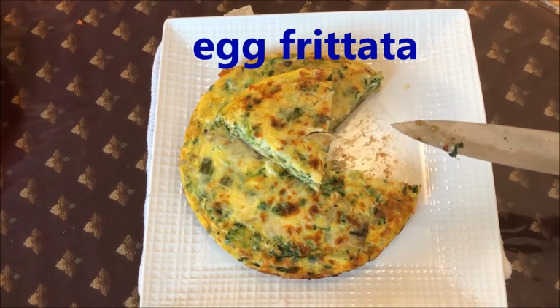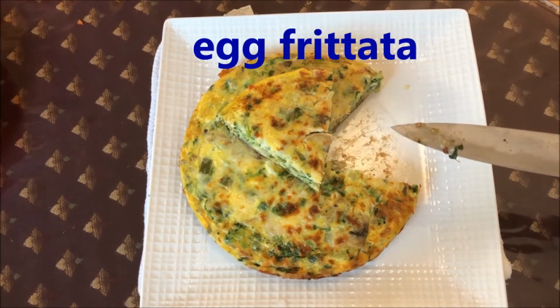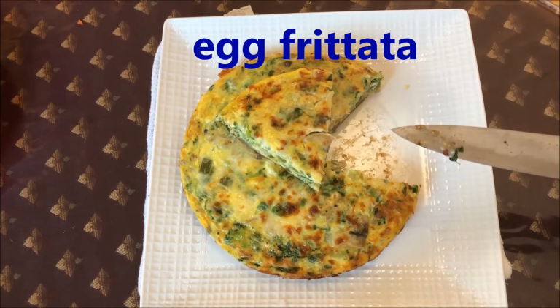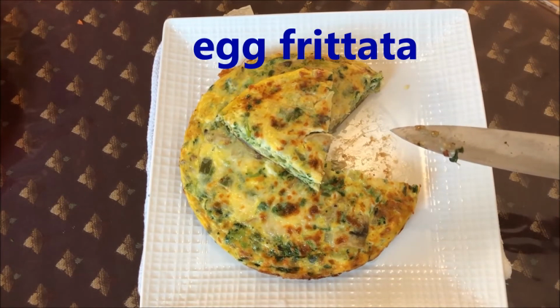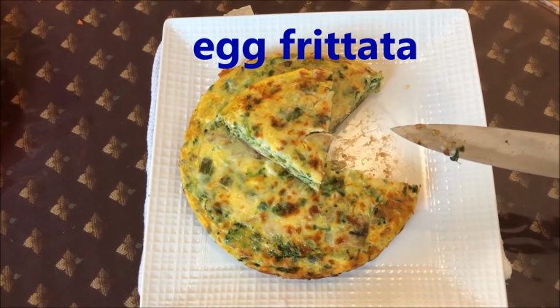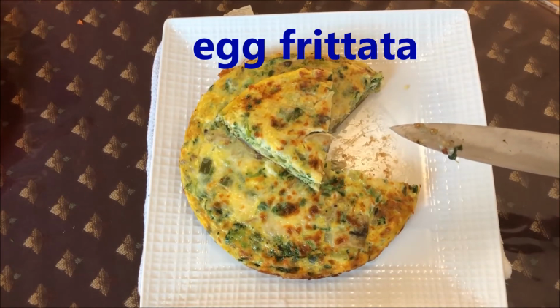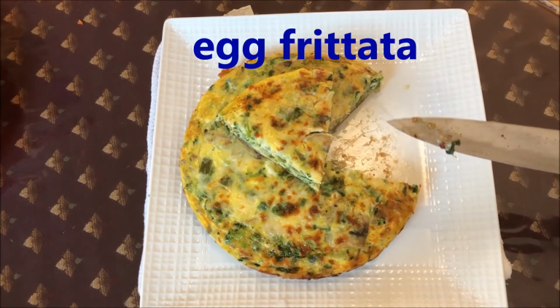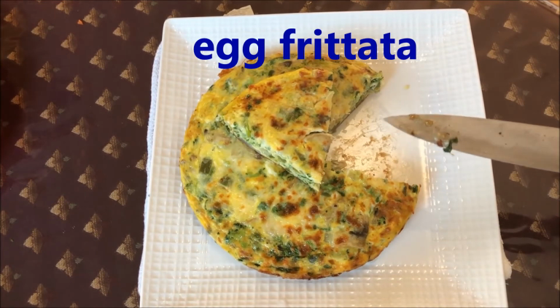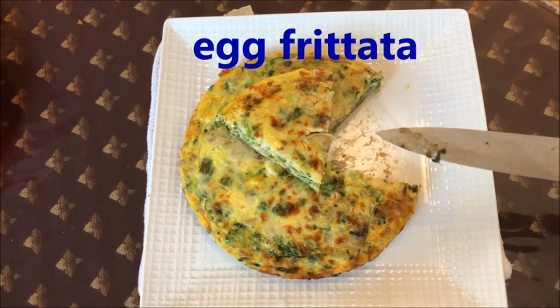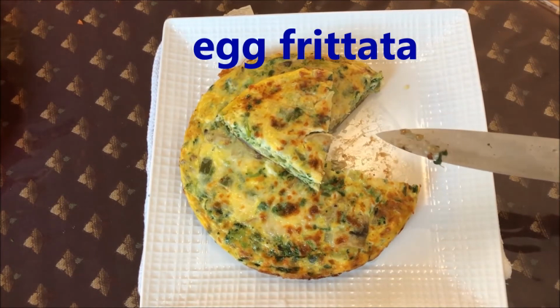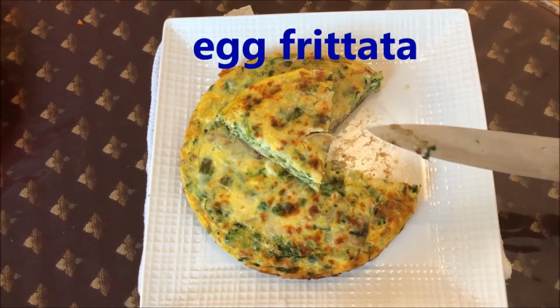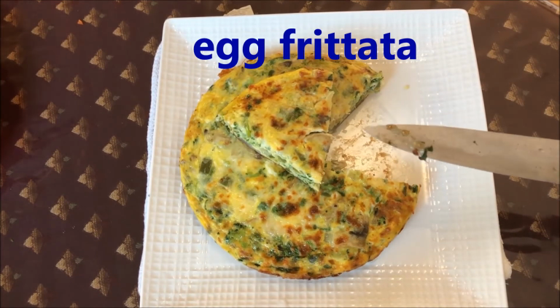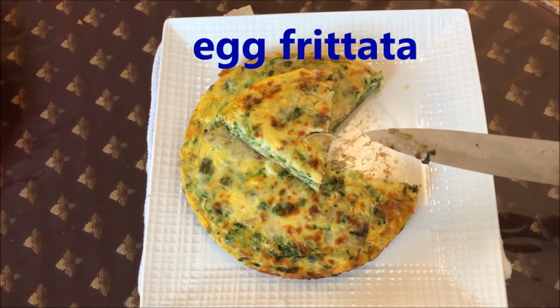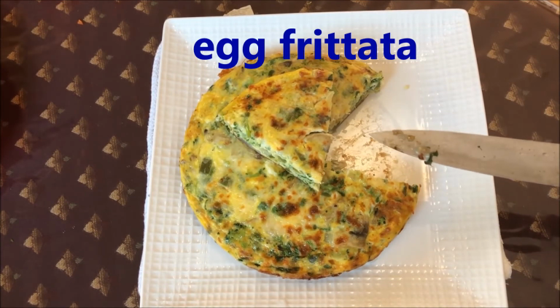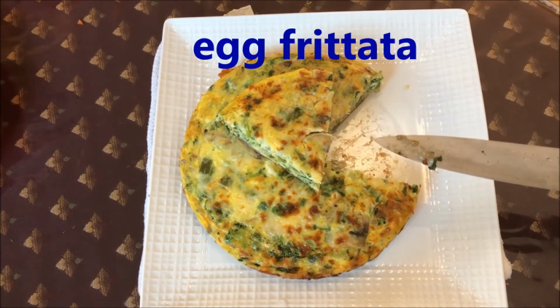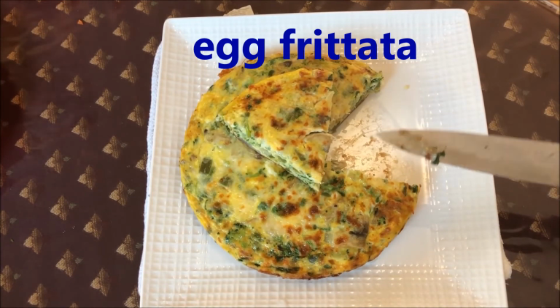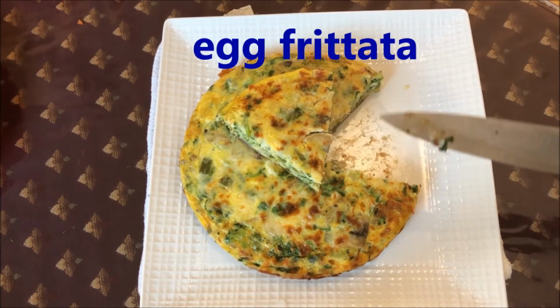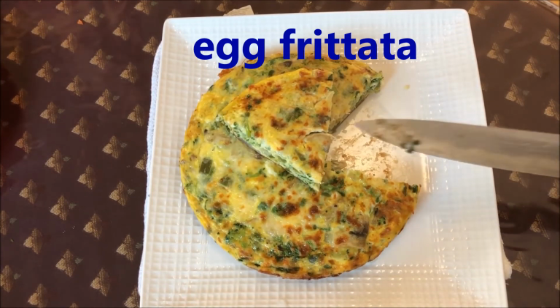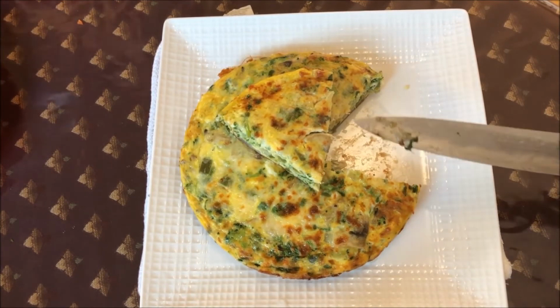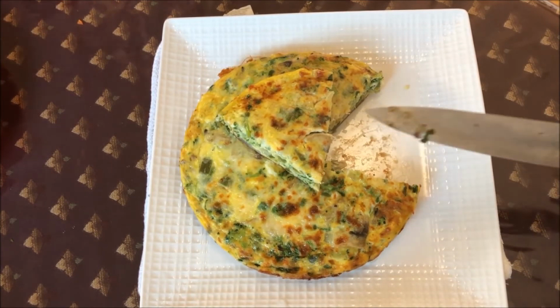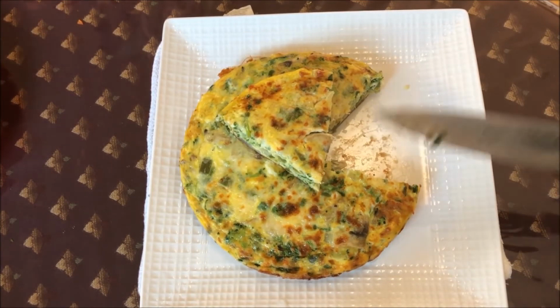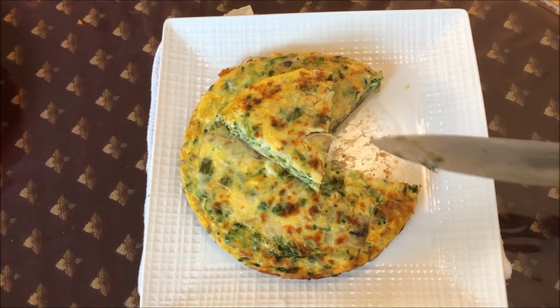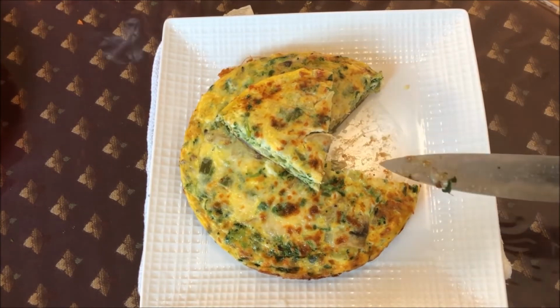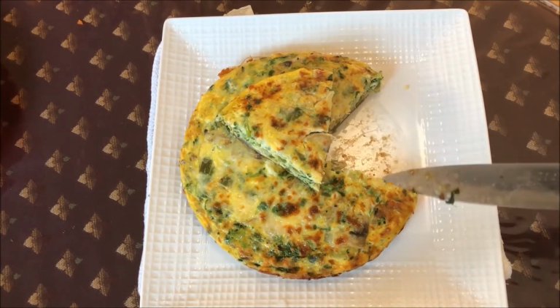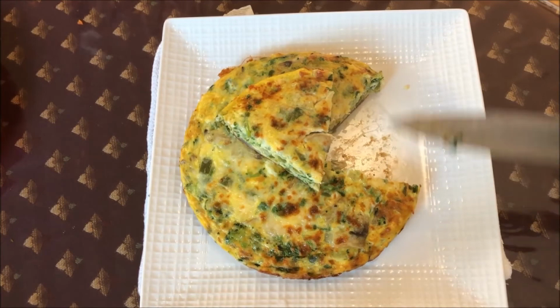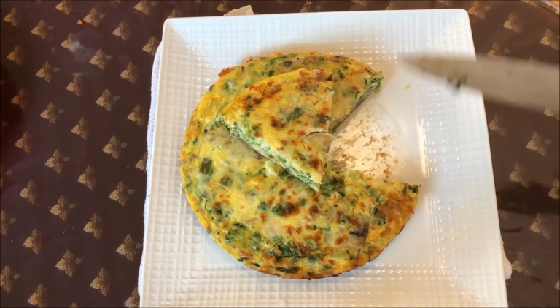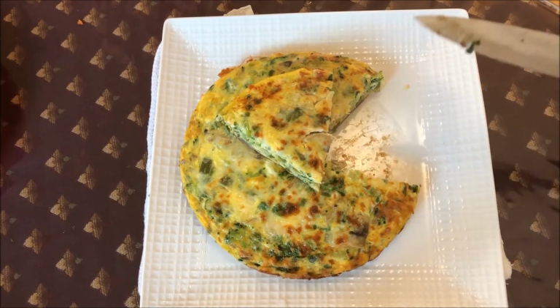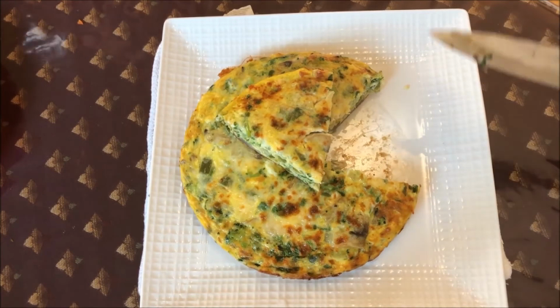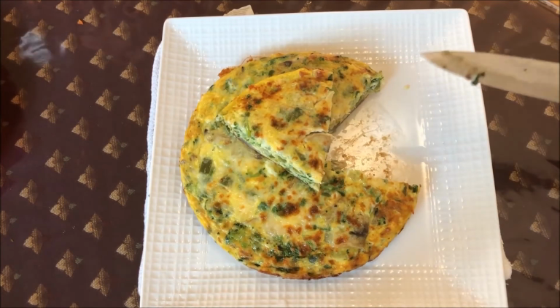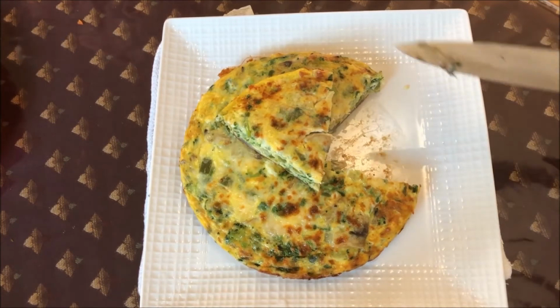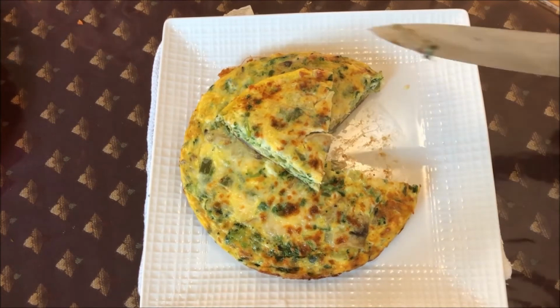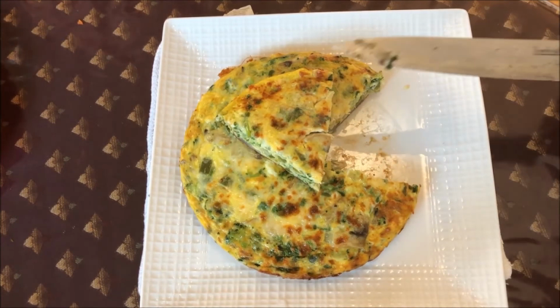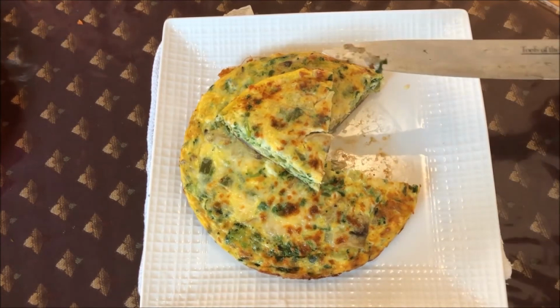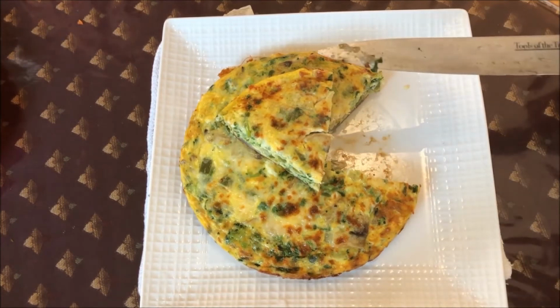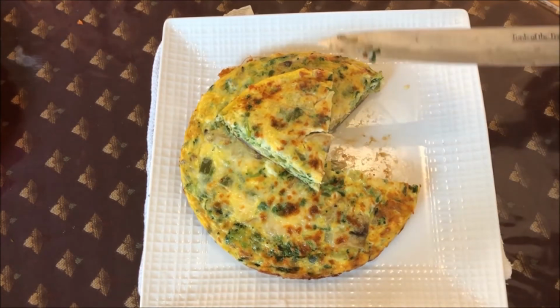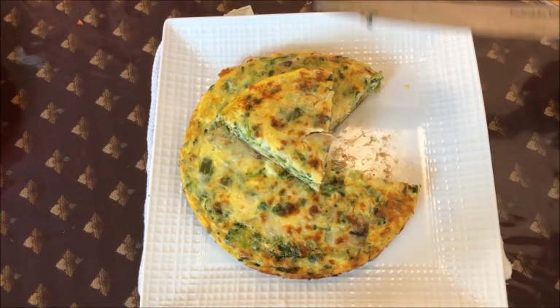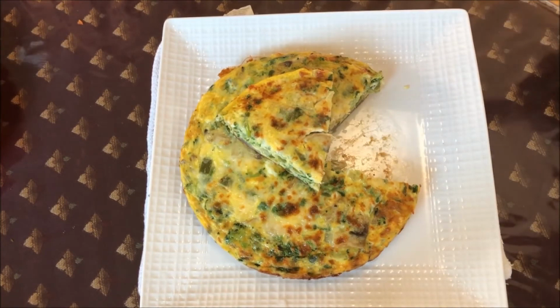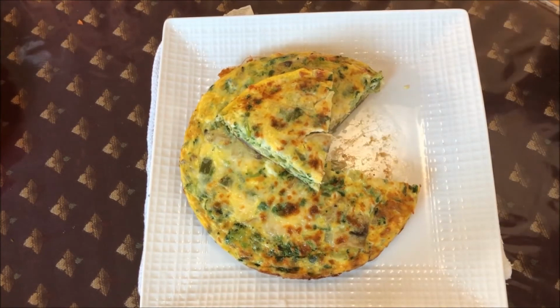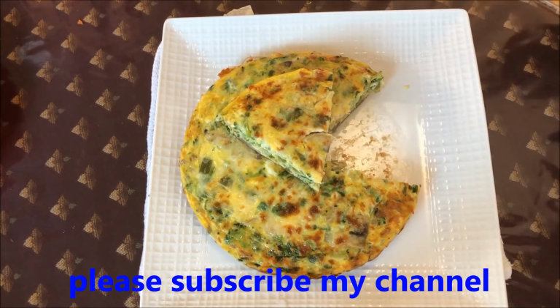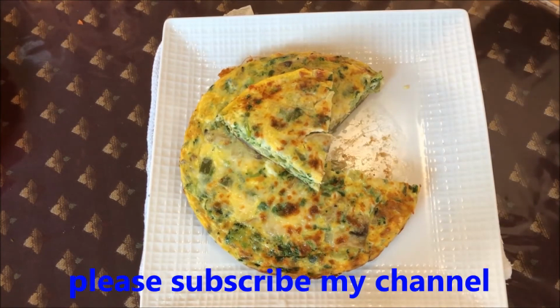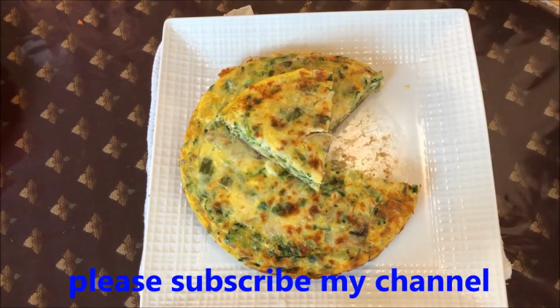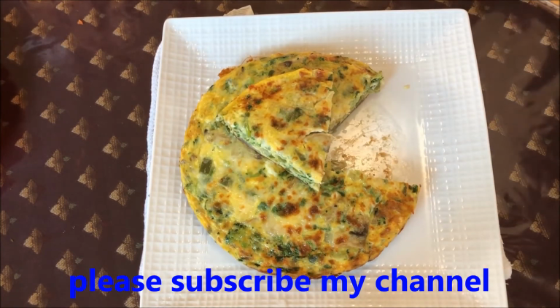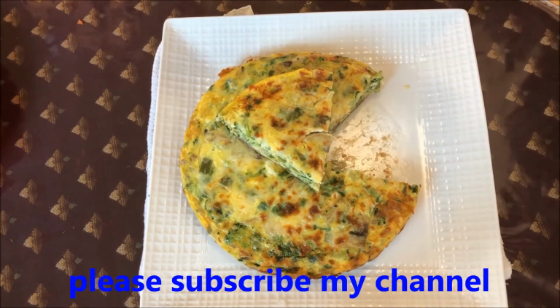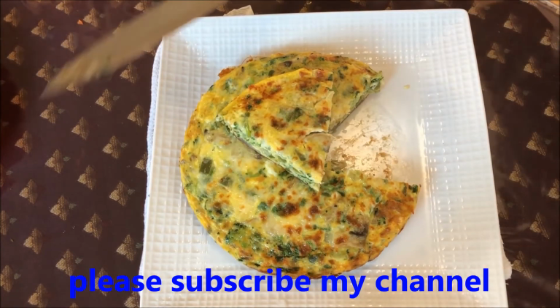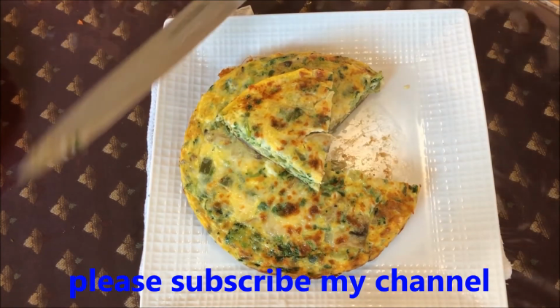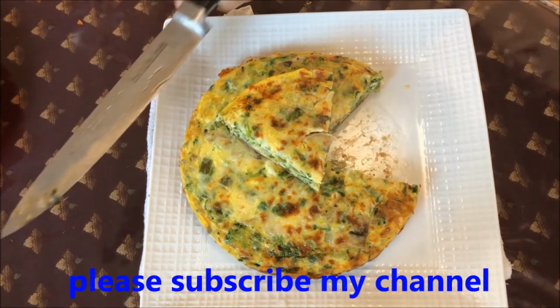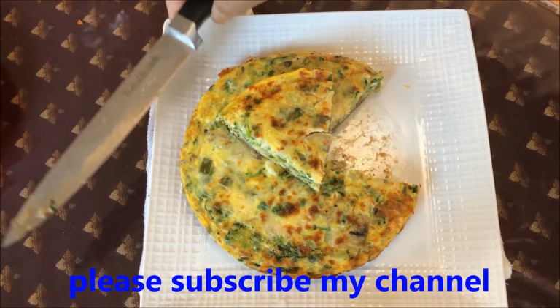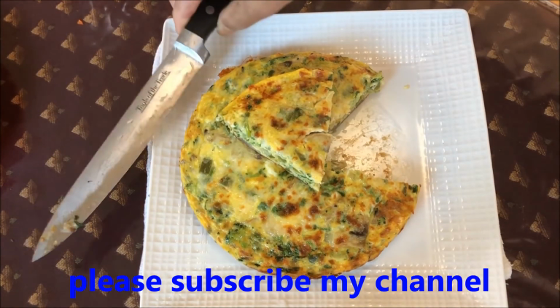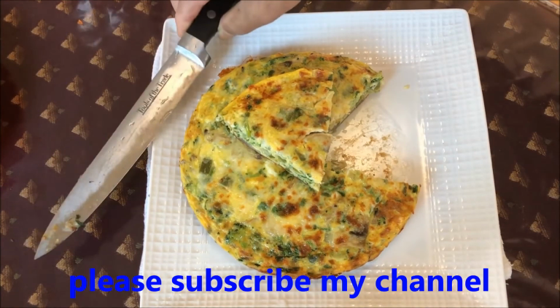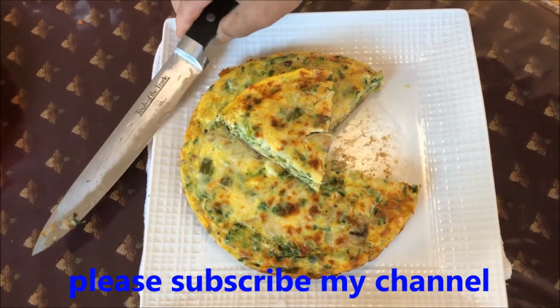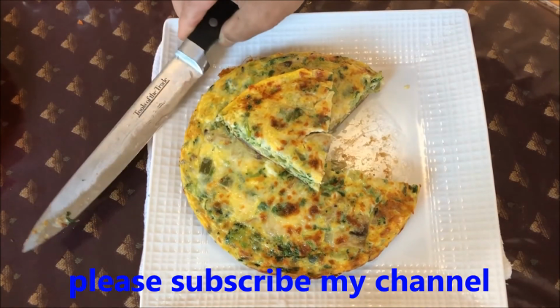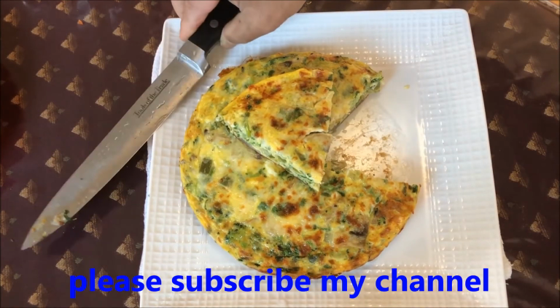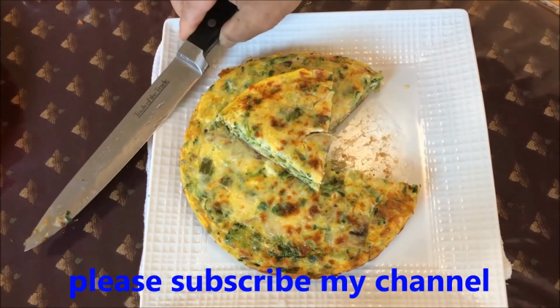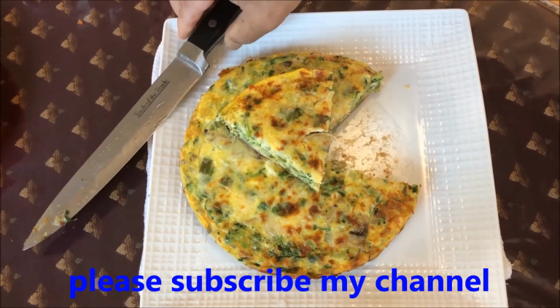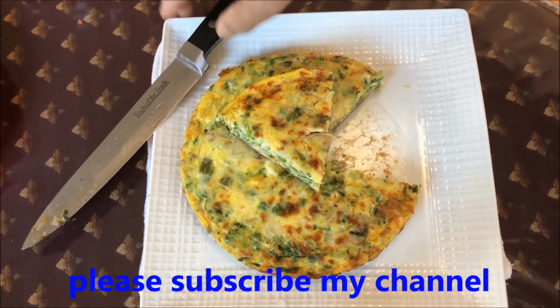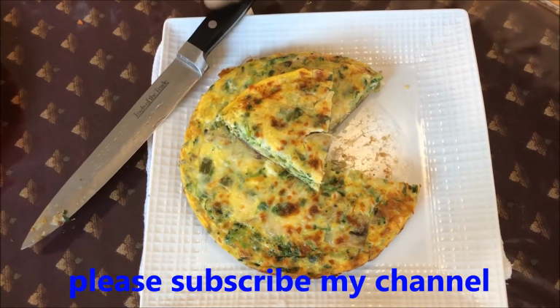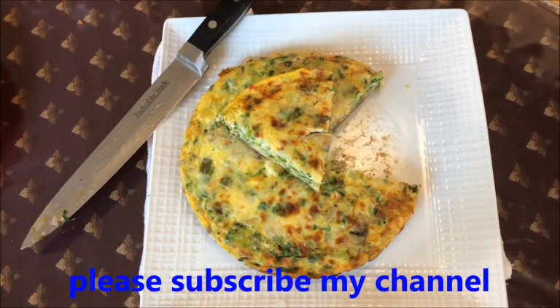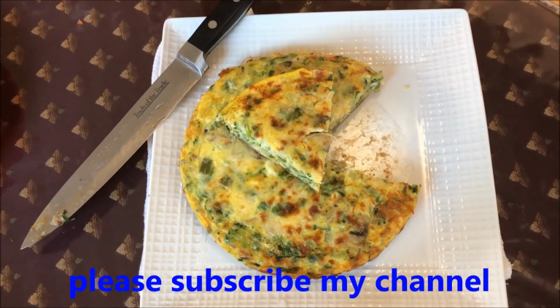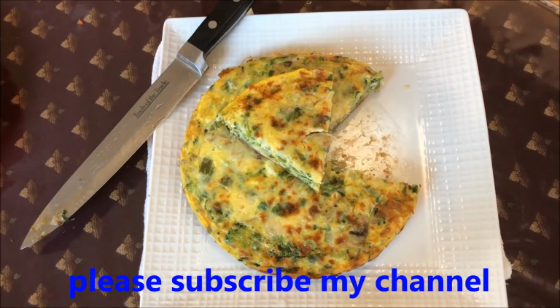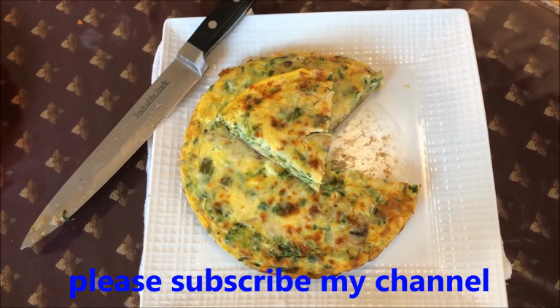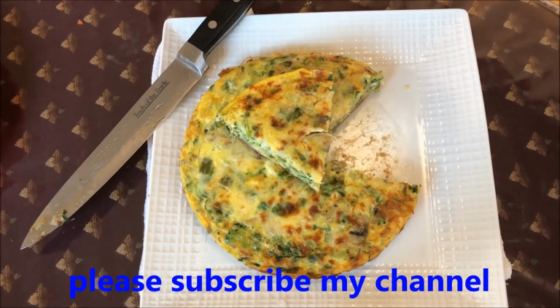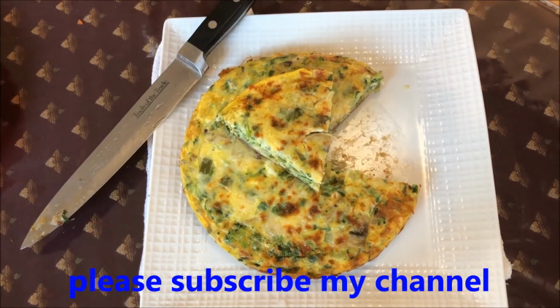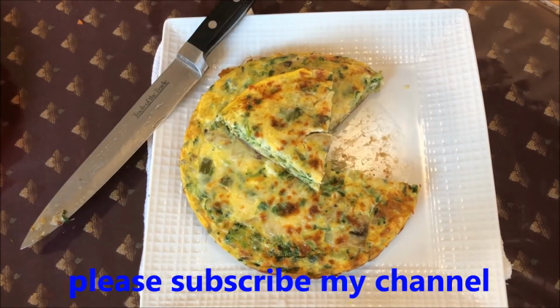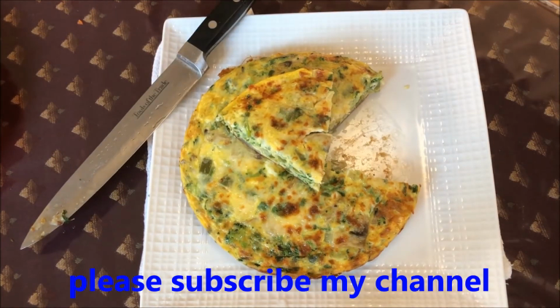Don't forget to subscribe to my channel and share my video. Thank you very much and have a nice day, bye!